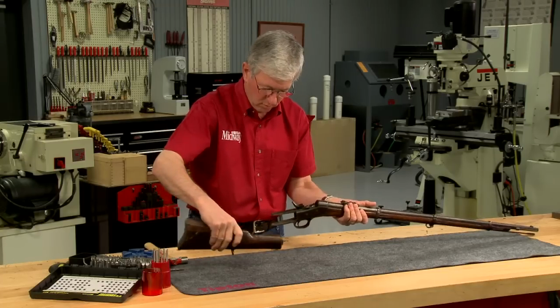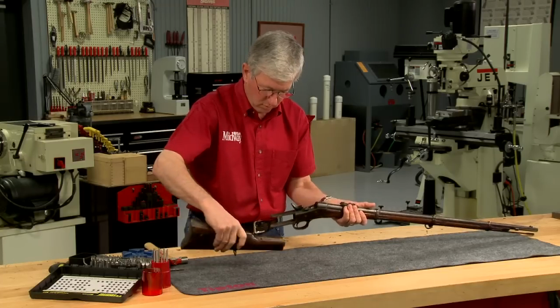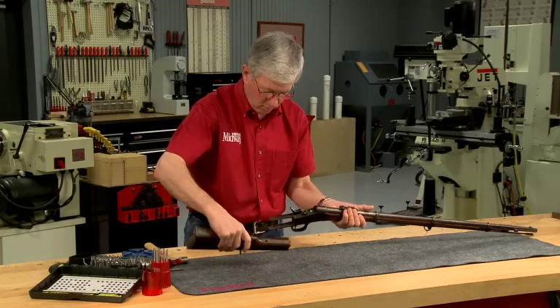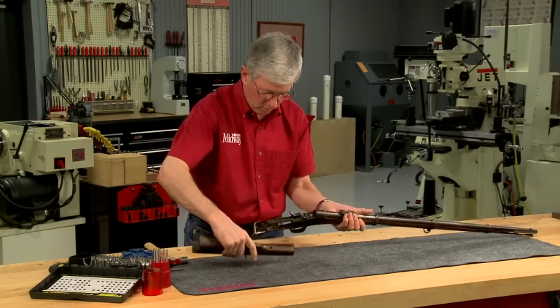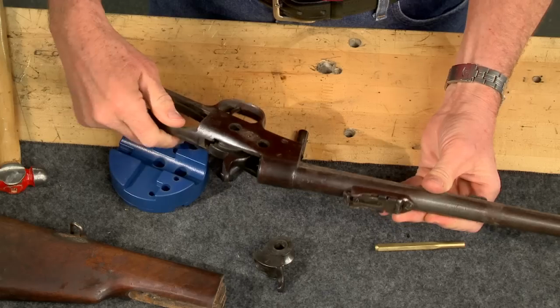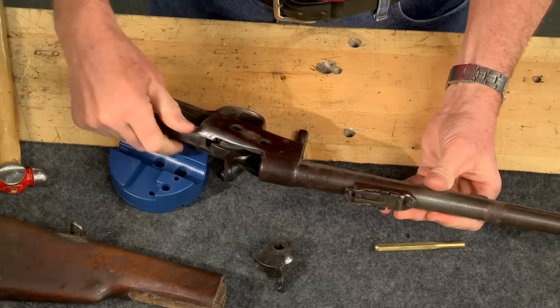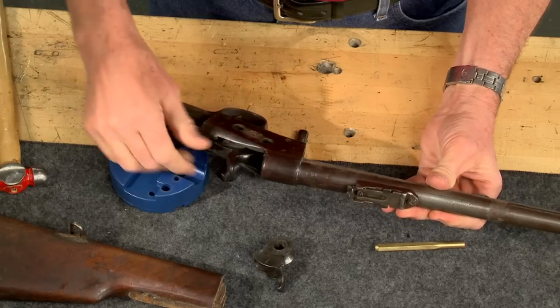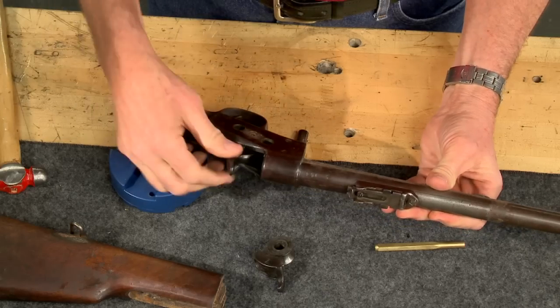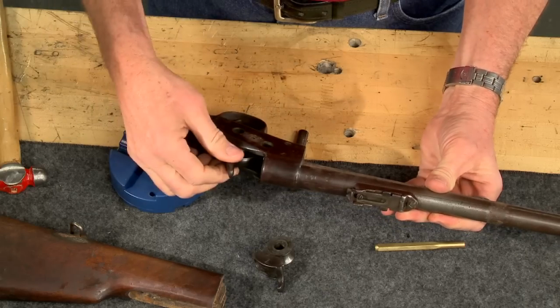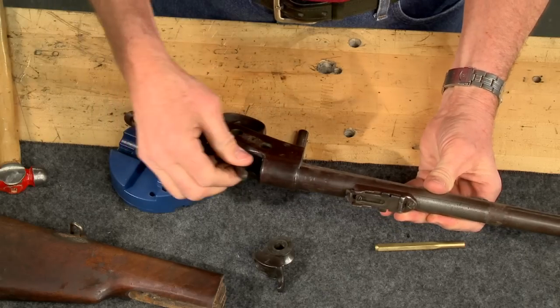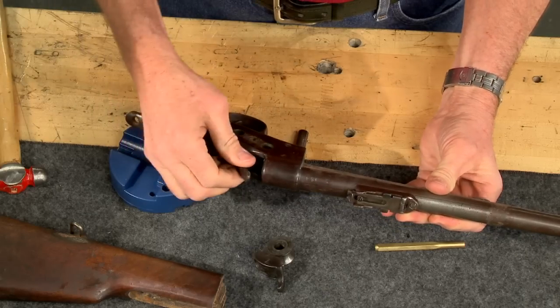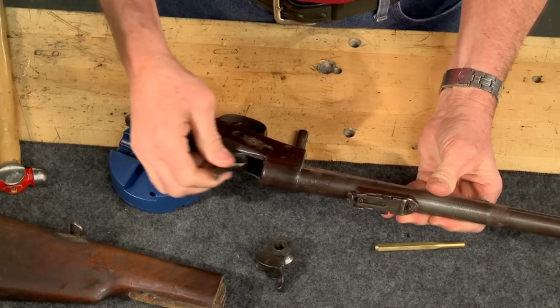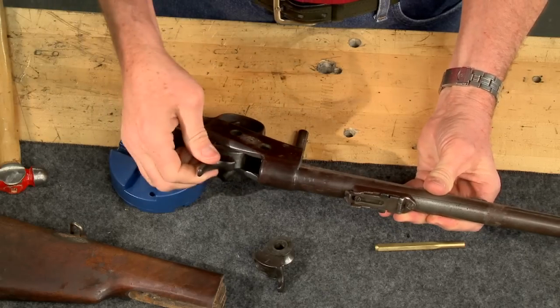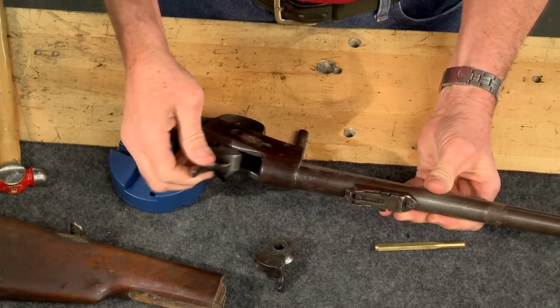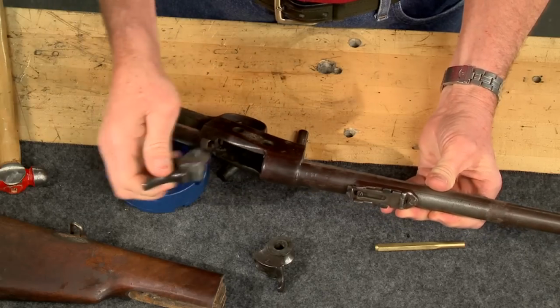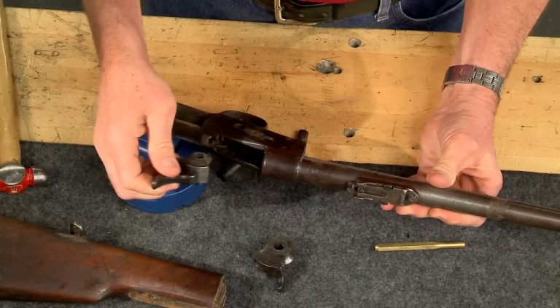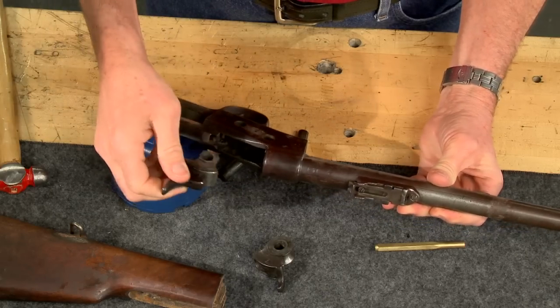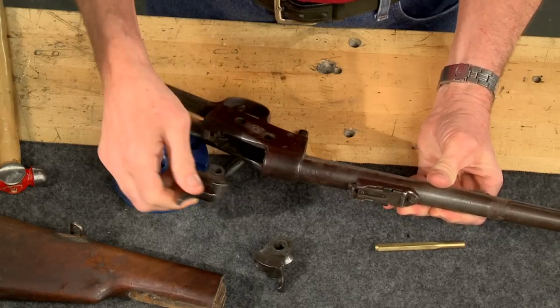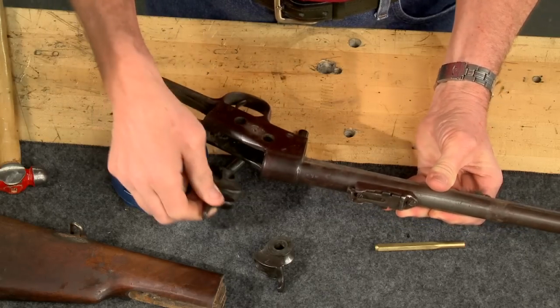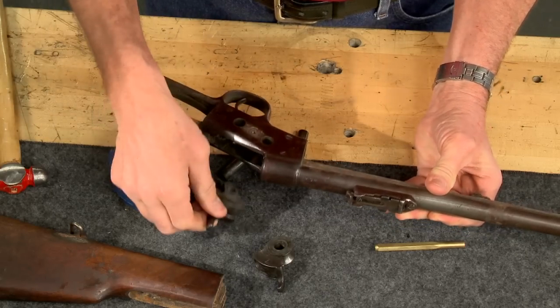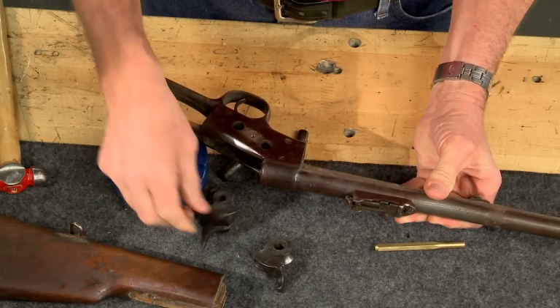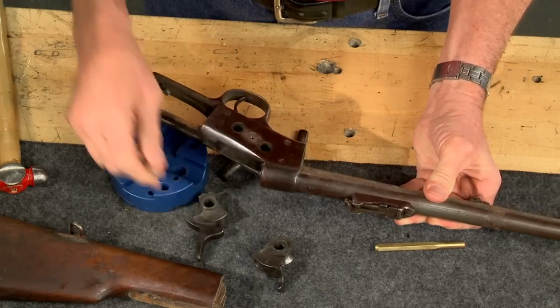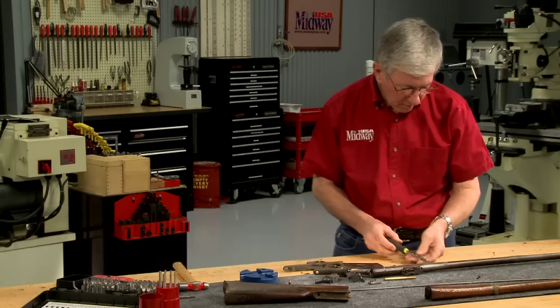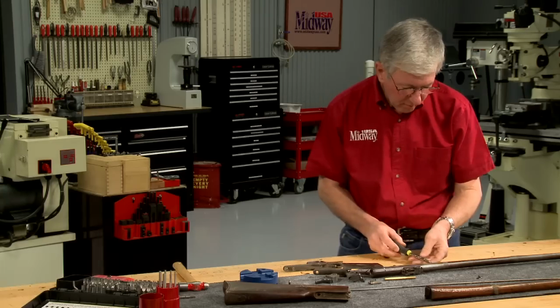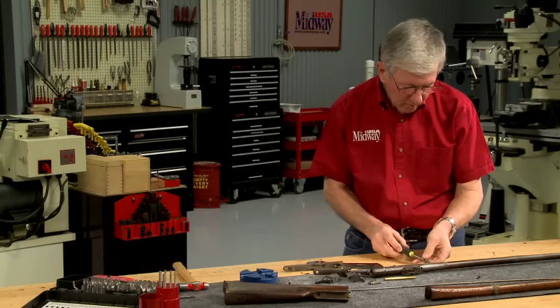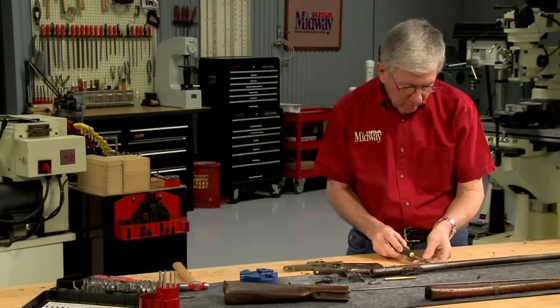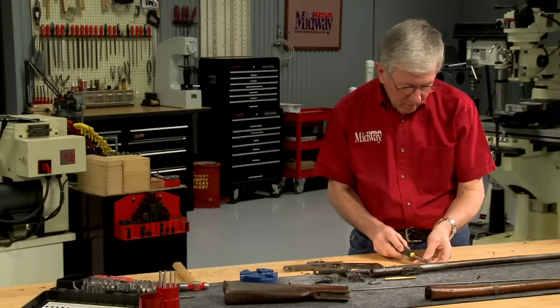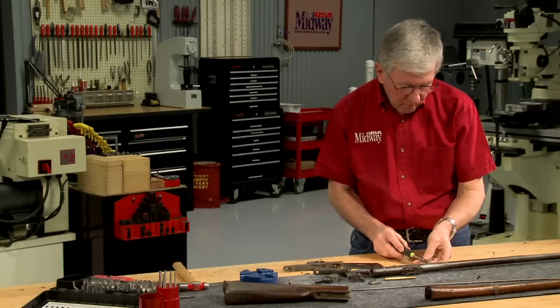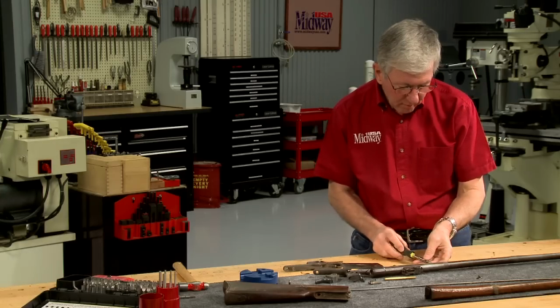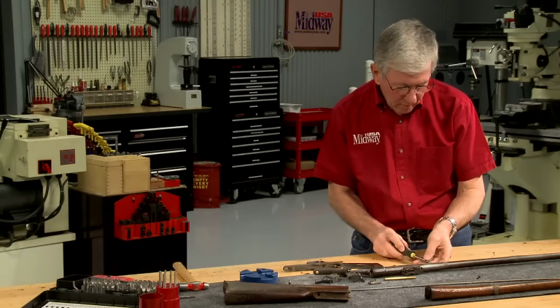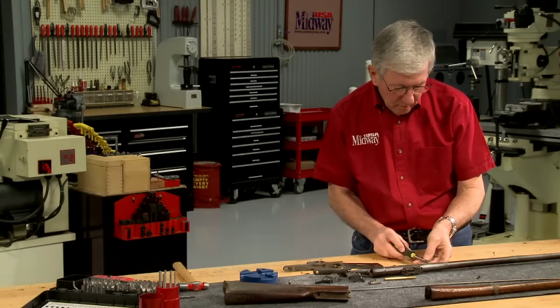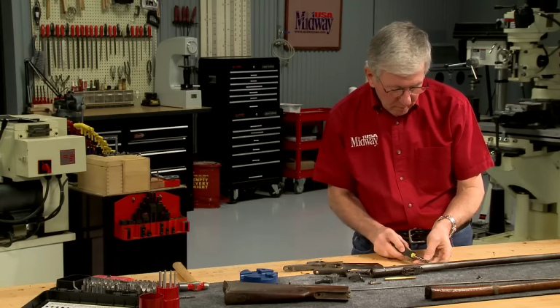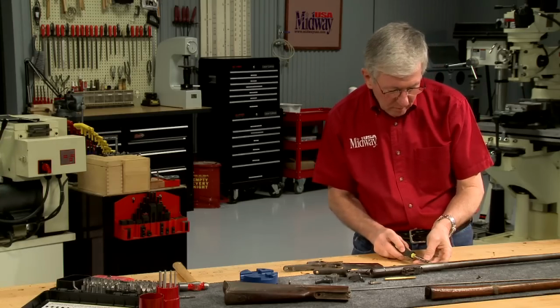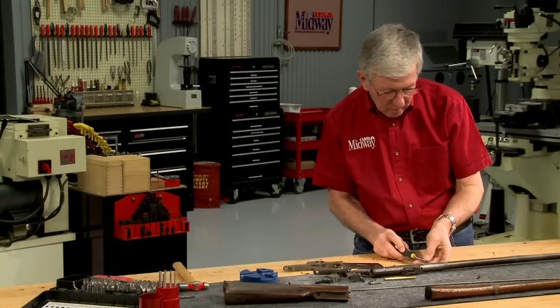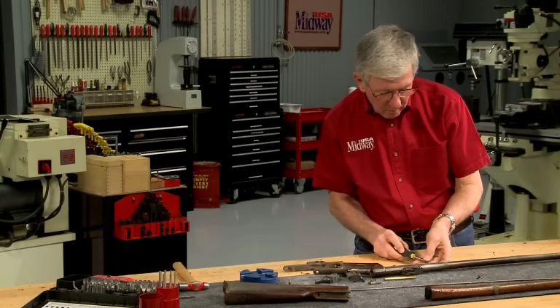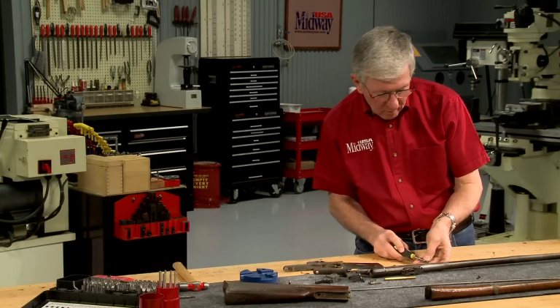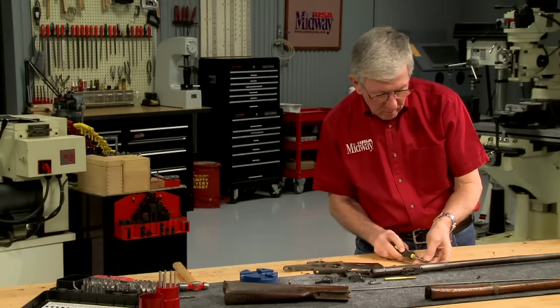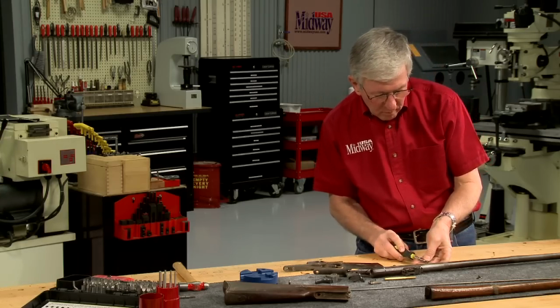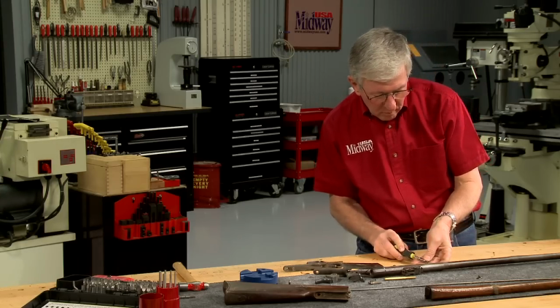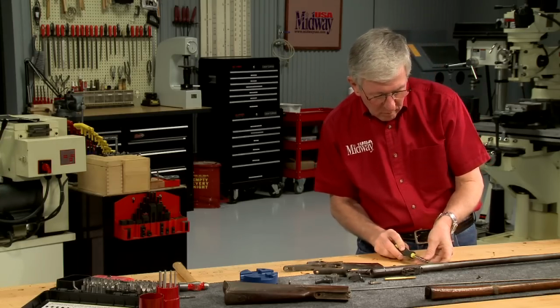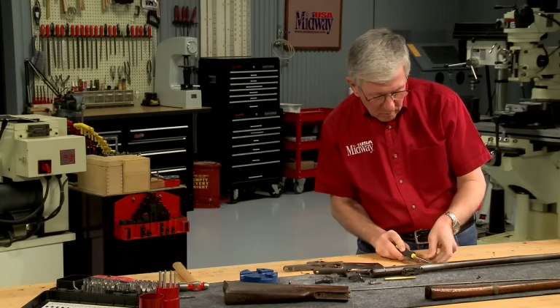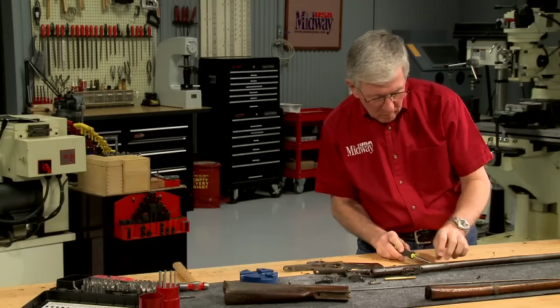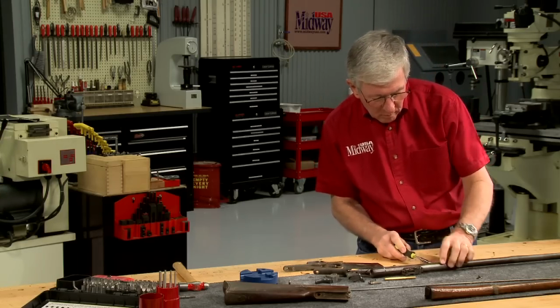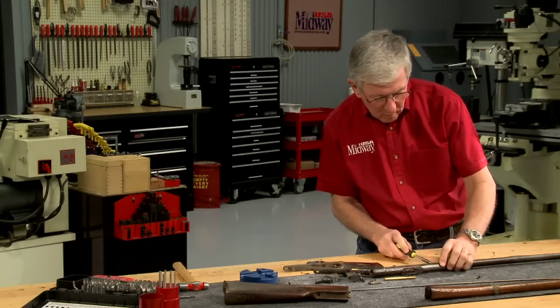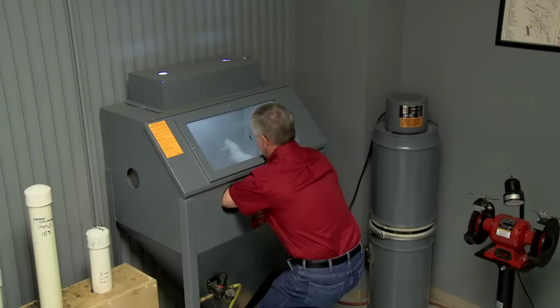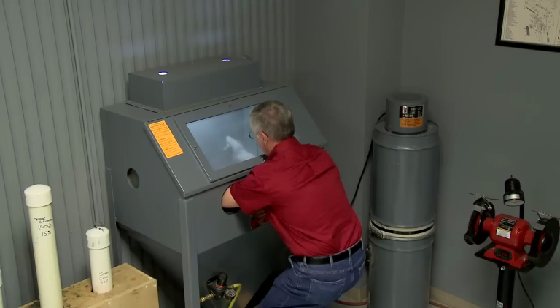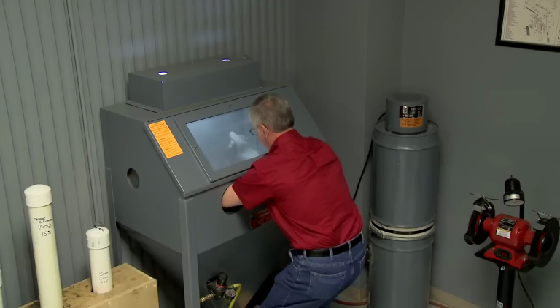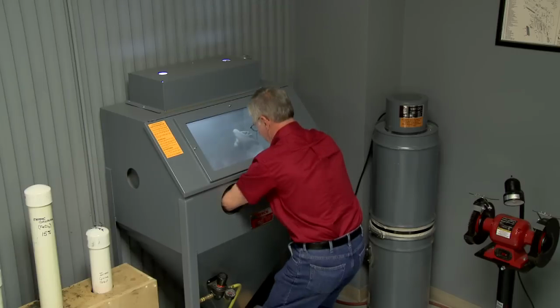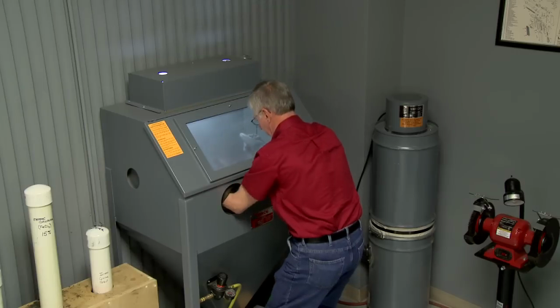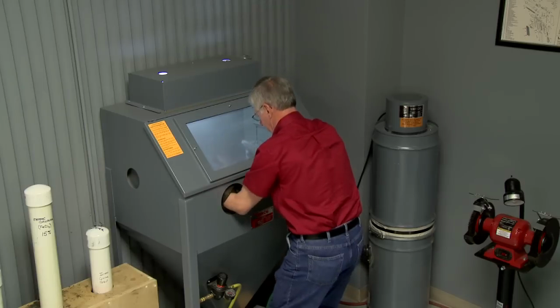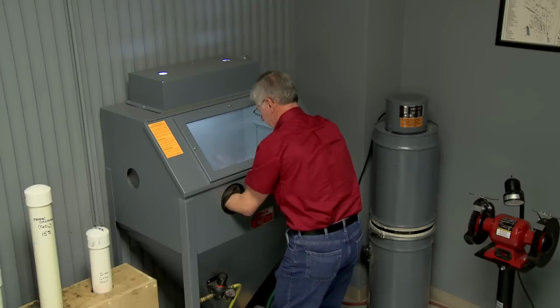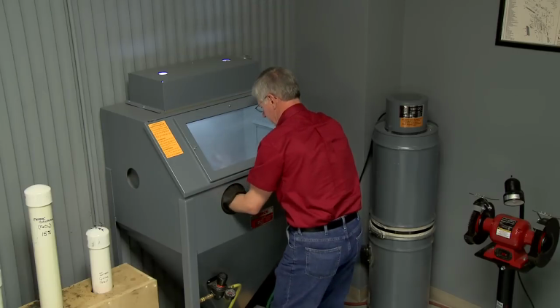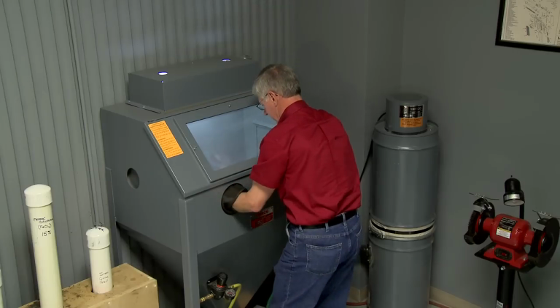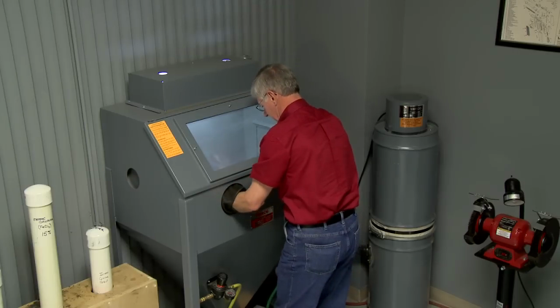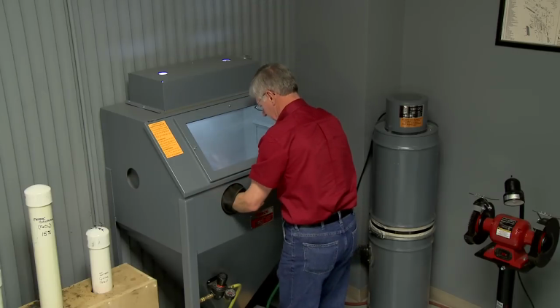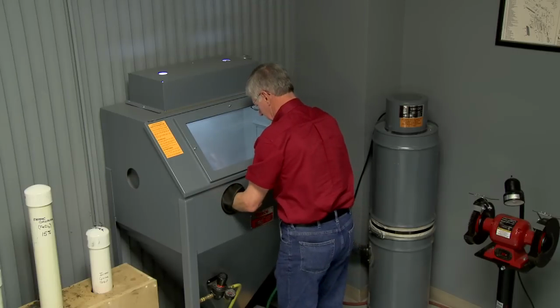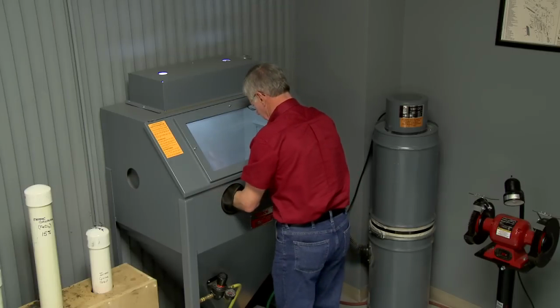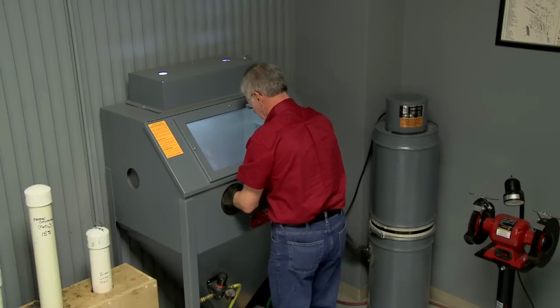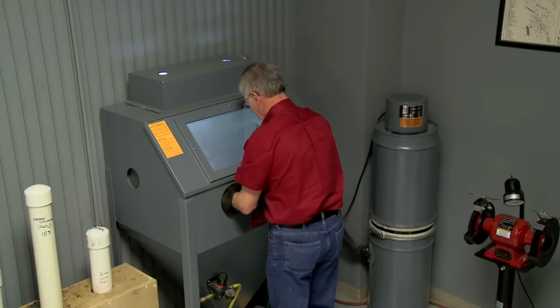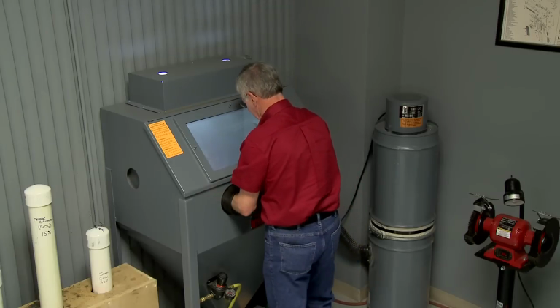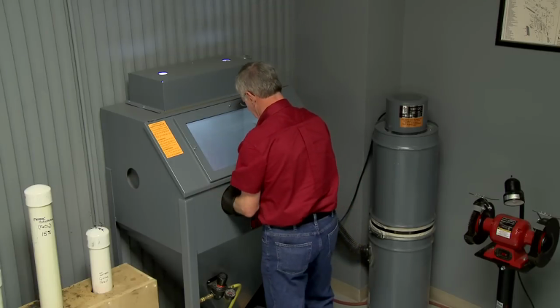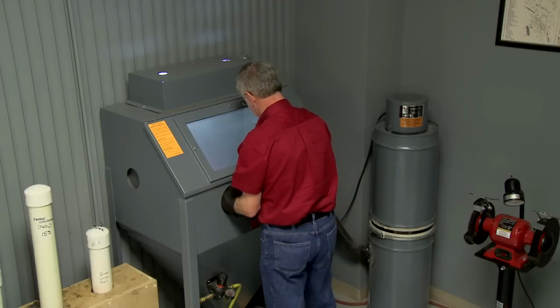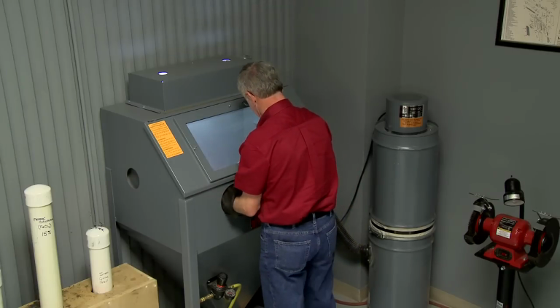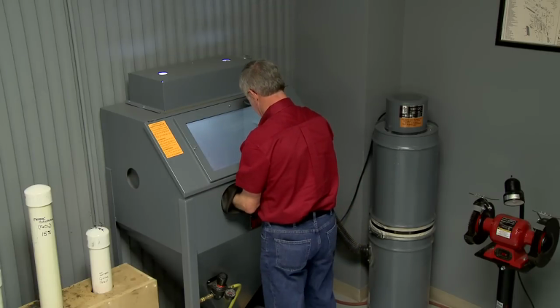The first step is to disassemble the rifle. To clean off 140 years of crud, I'll bead blast all of the parts.